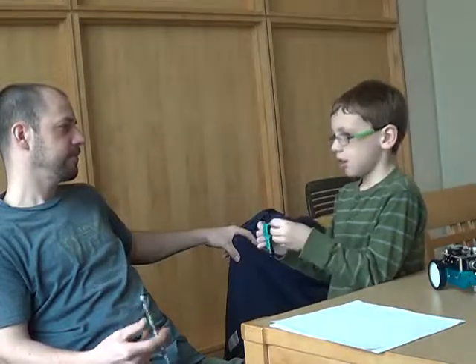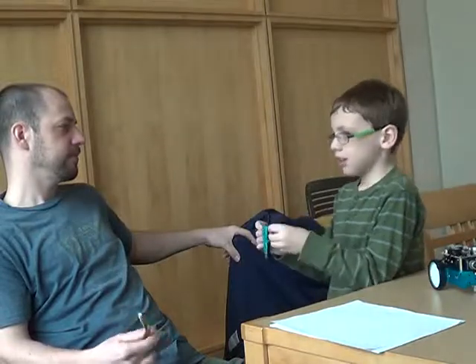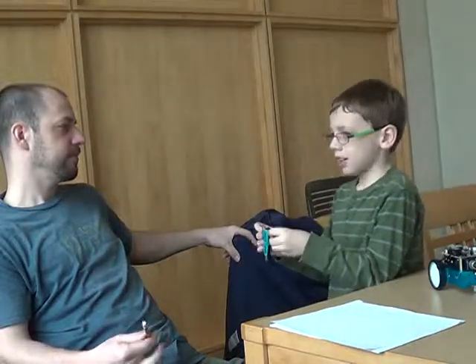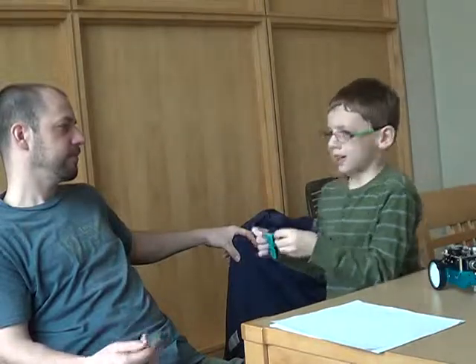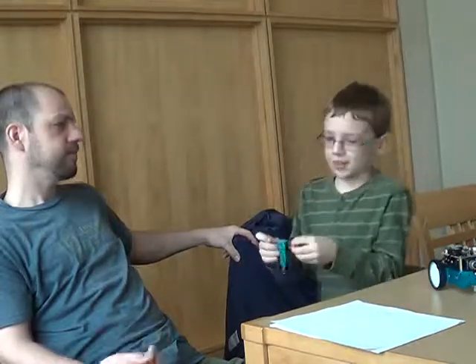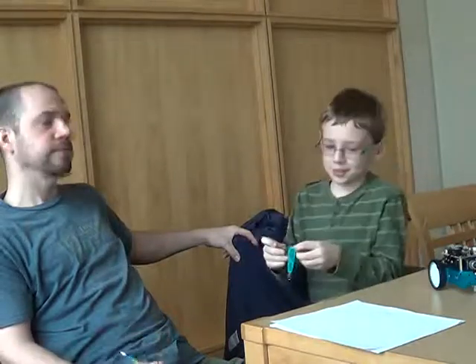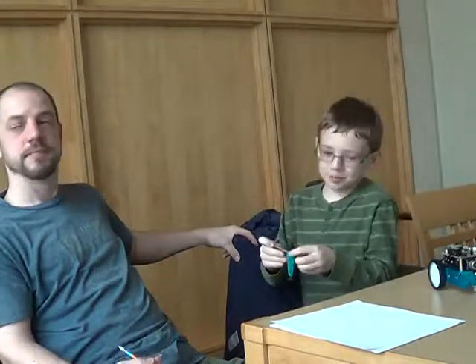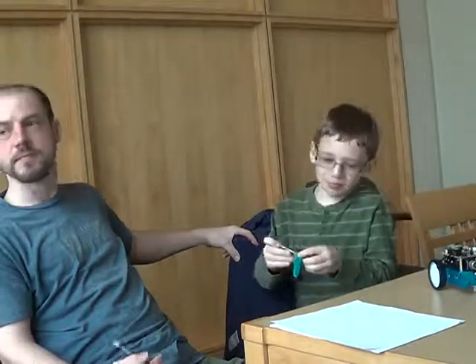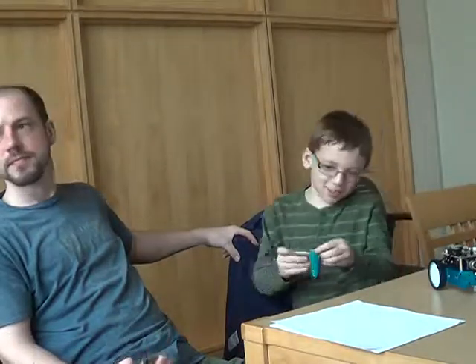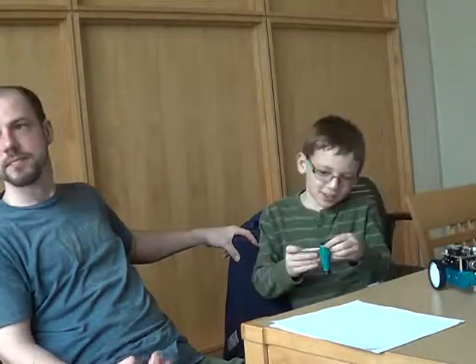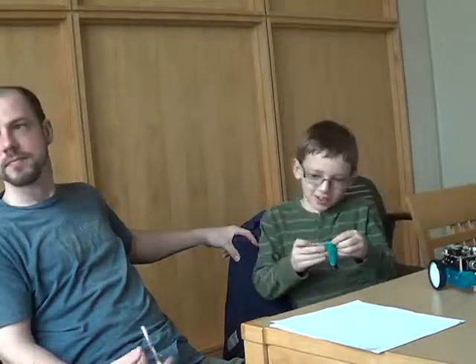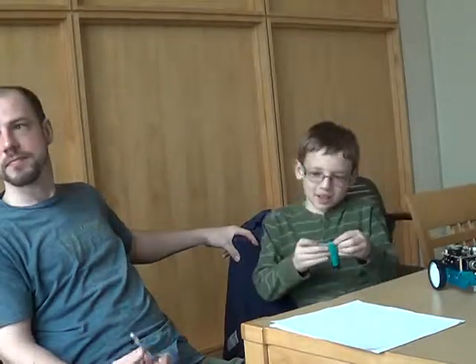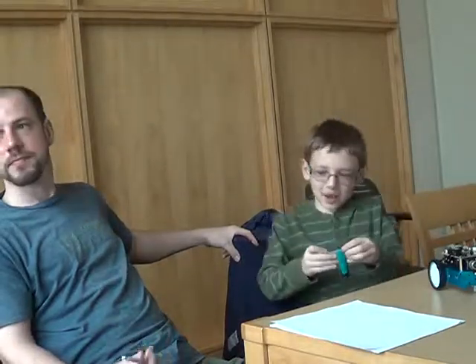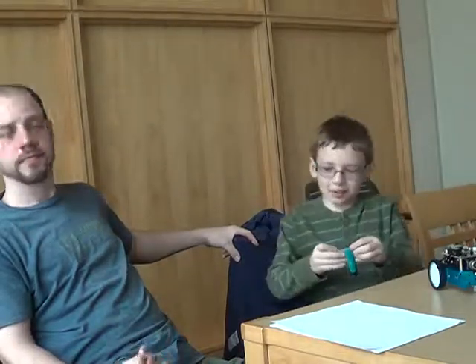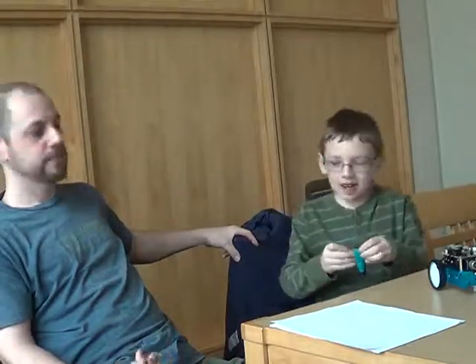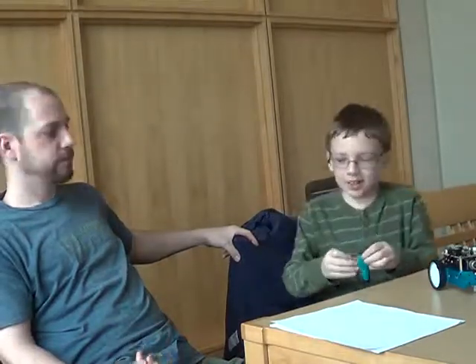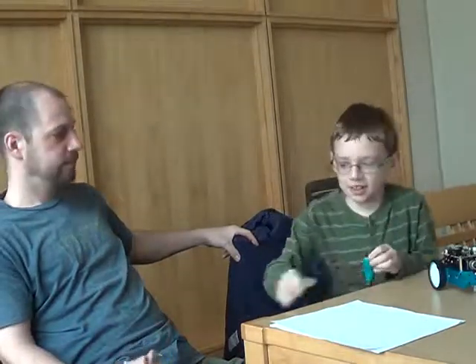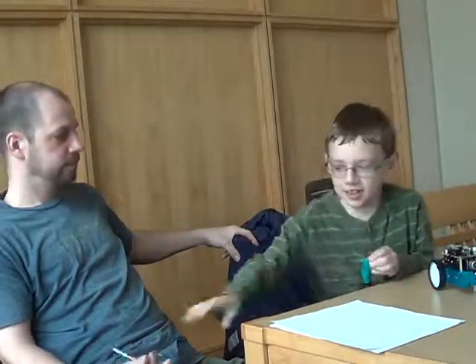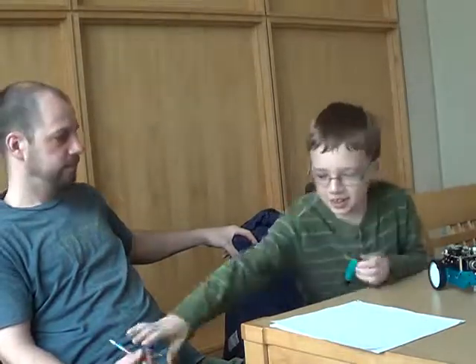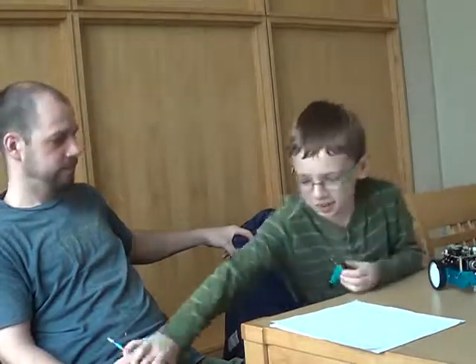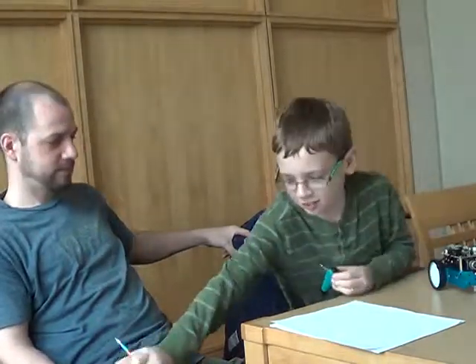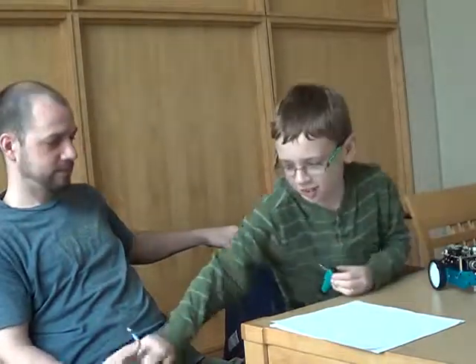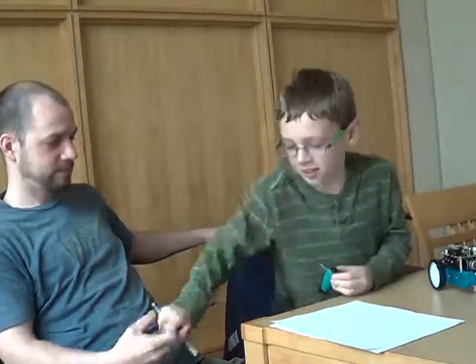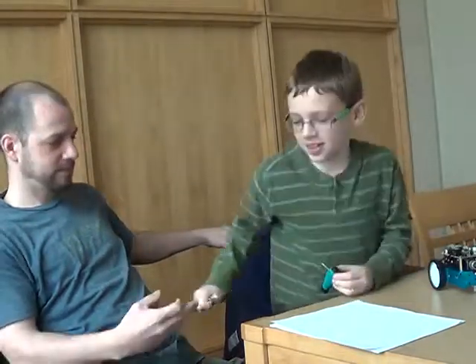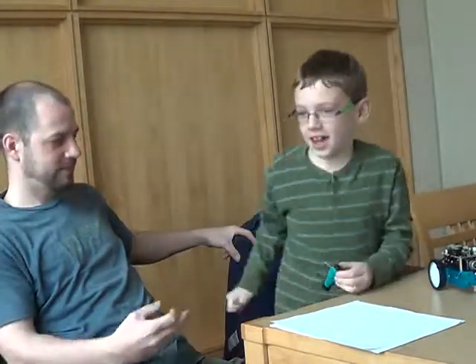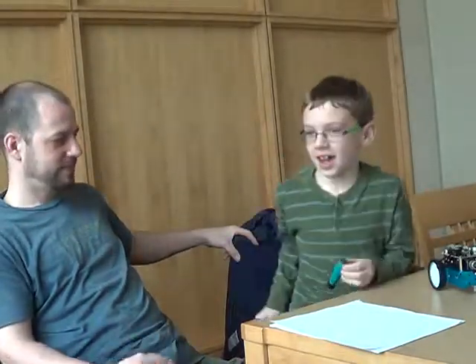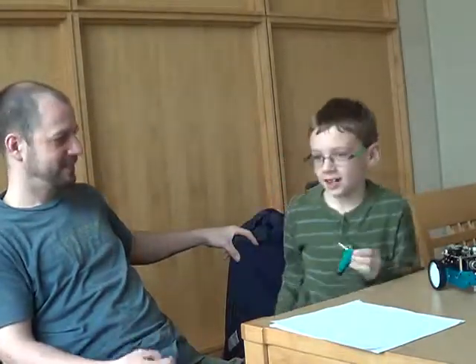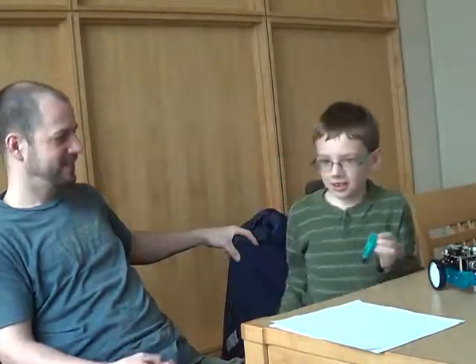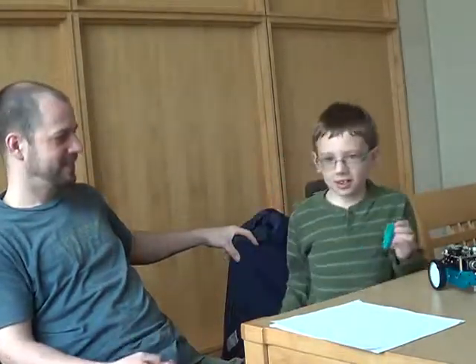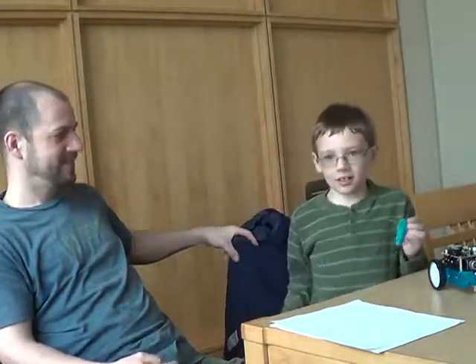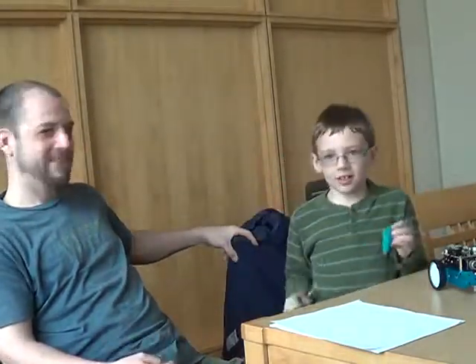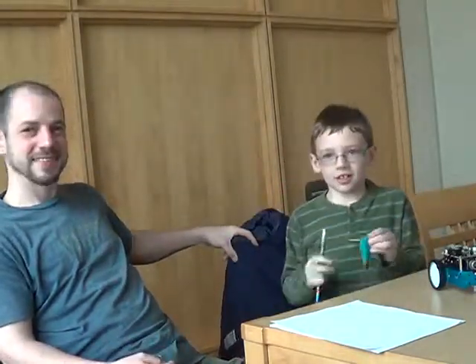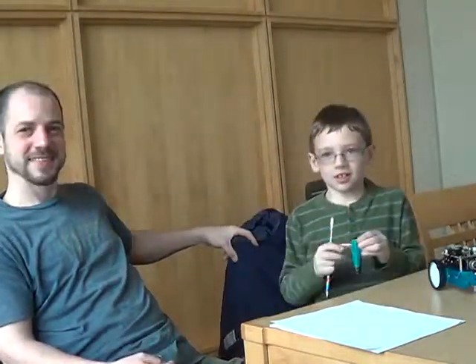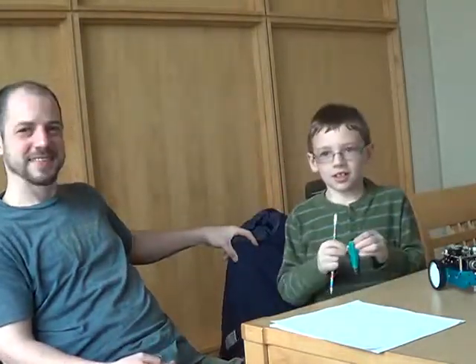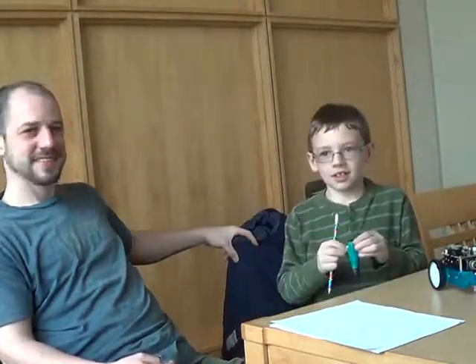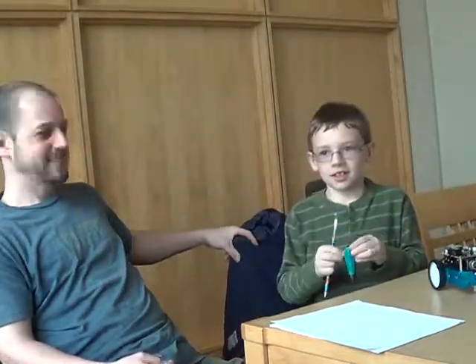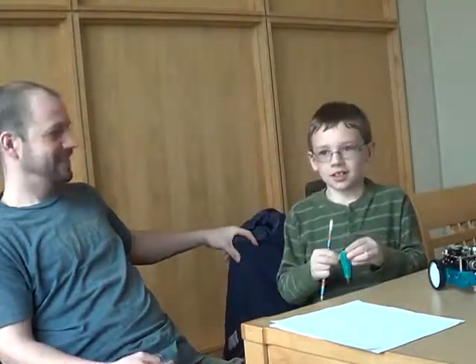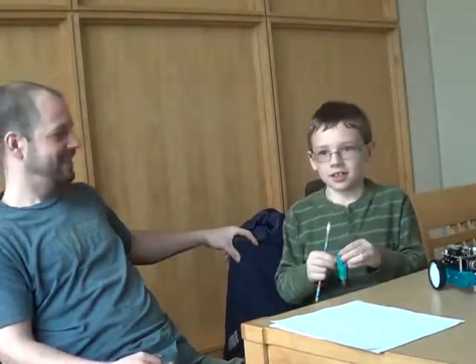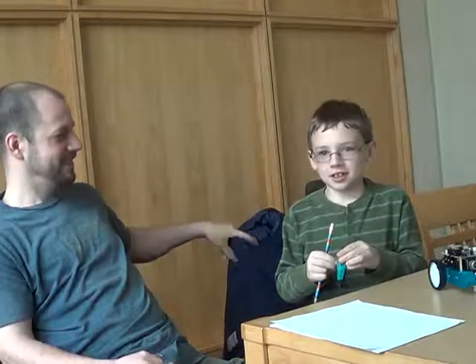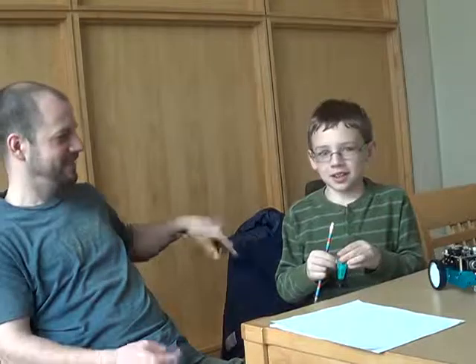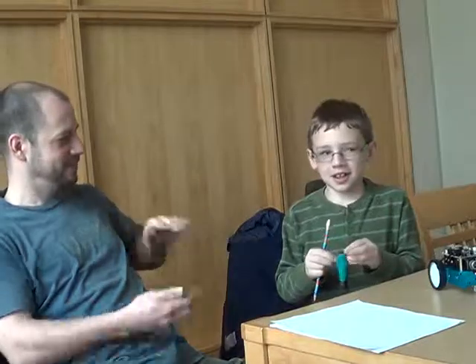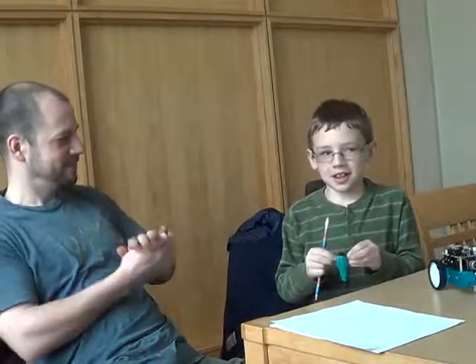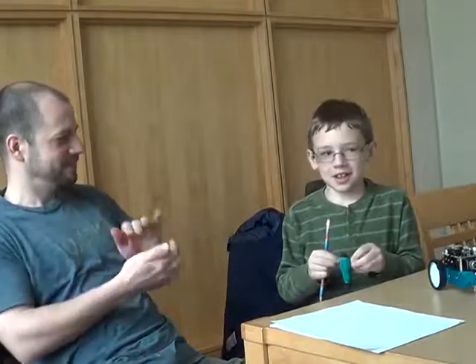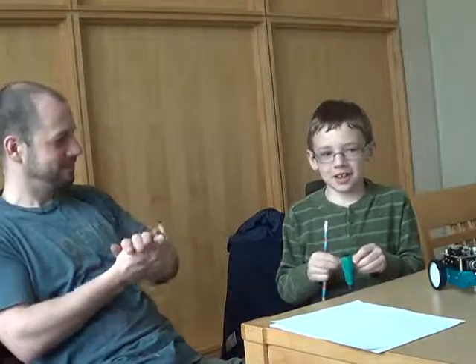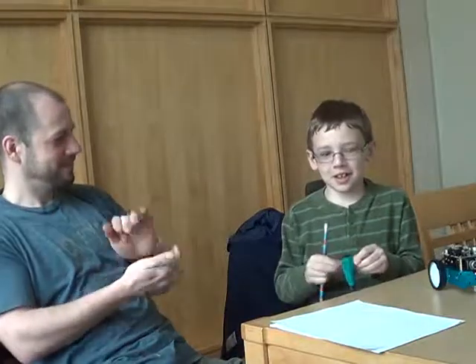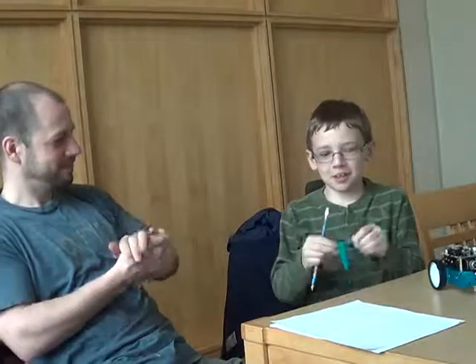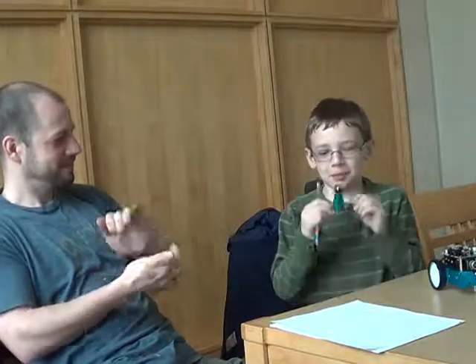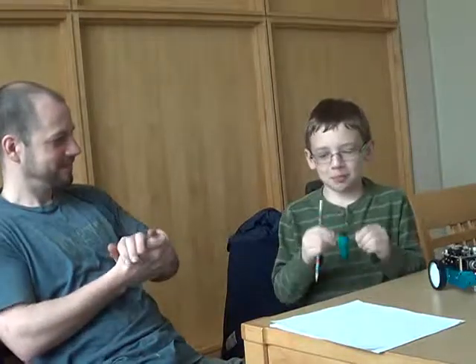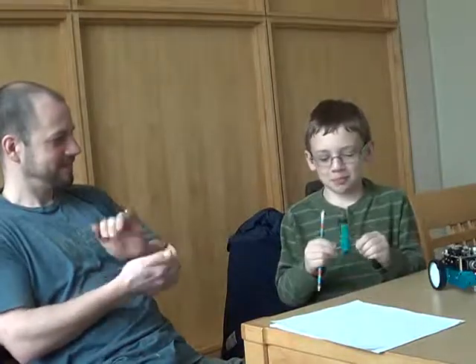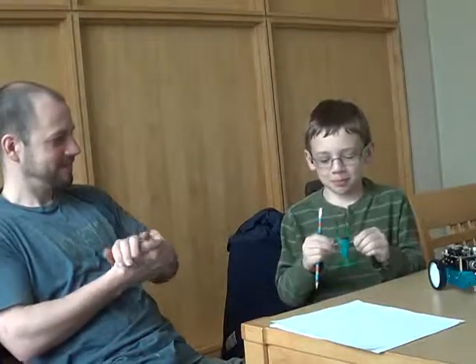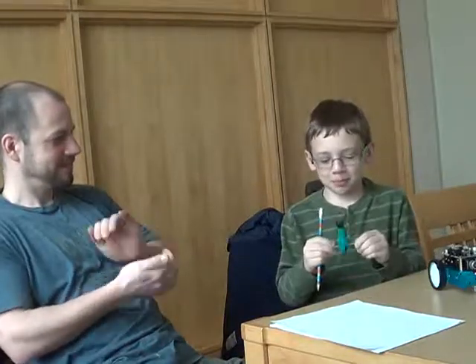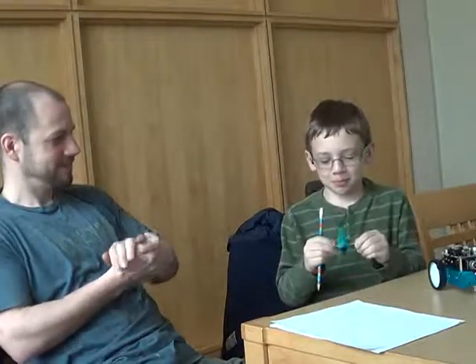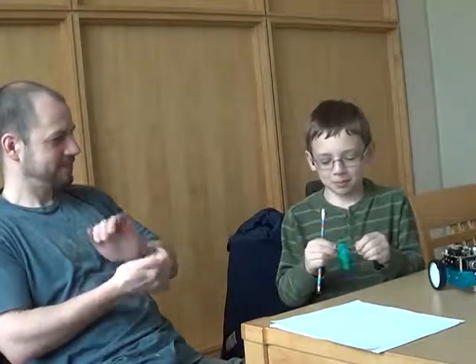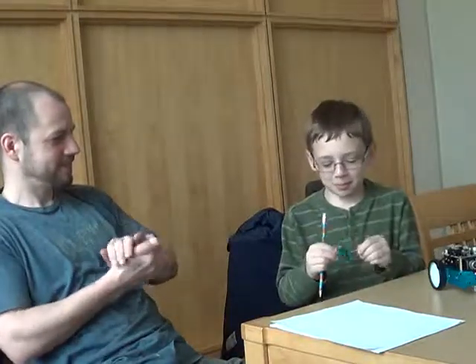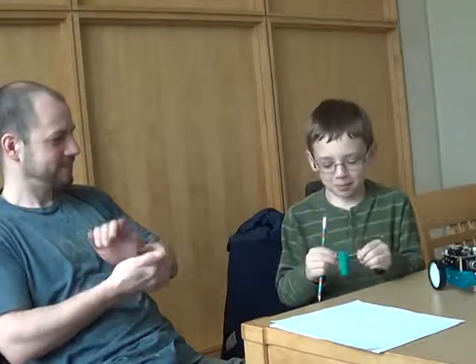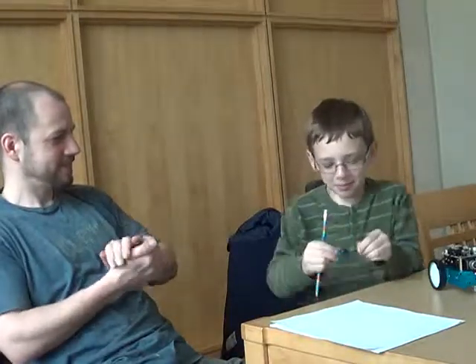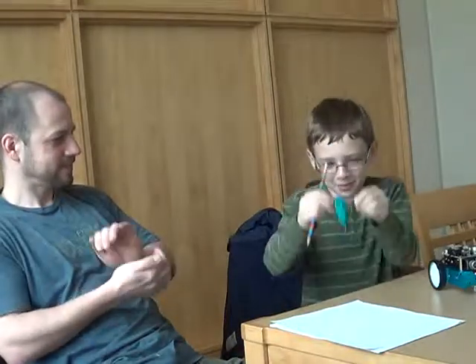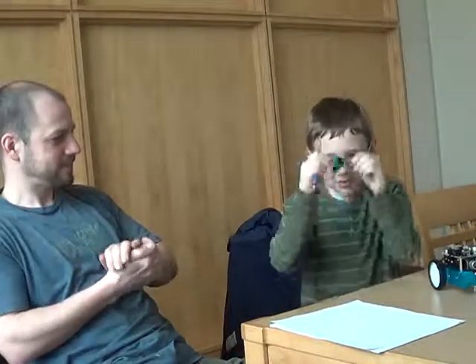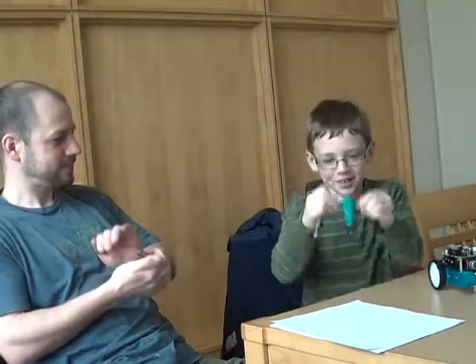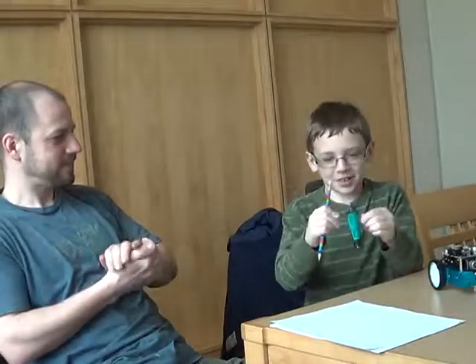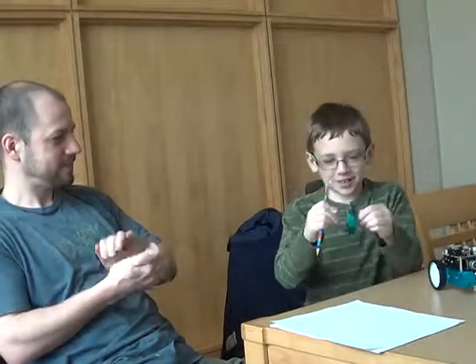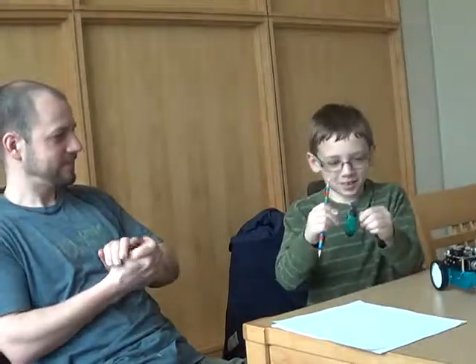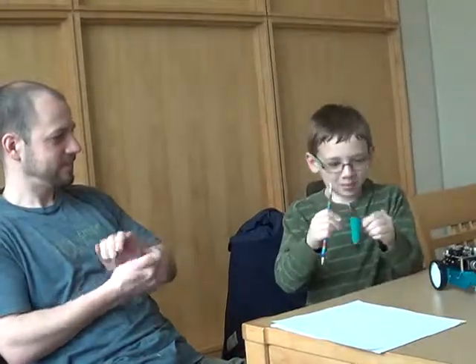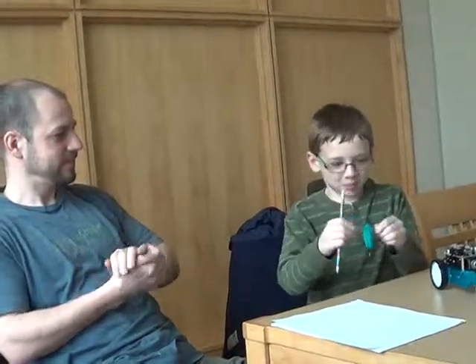Gibson: Okay, so we're done with your presentation. I'll take that. Thank you very much, Jacob. Audience: Thank you. Thank you.